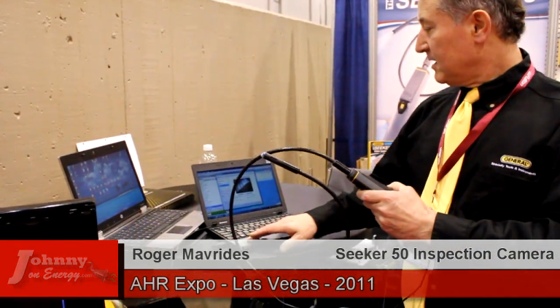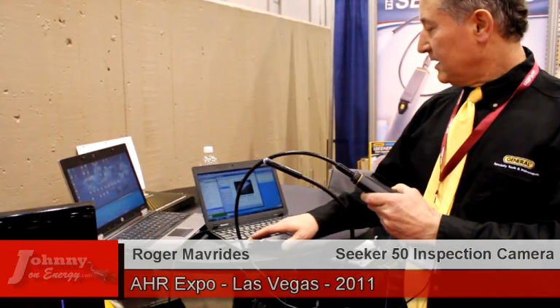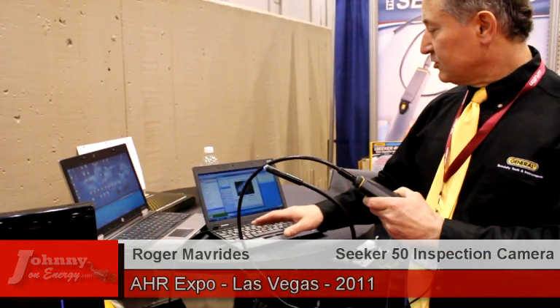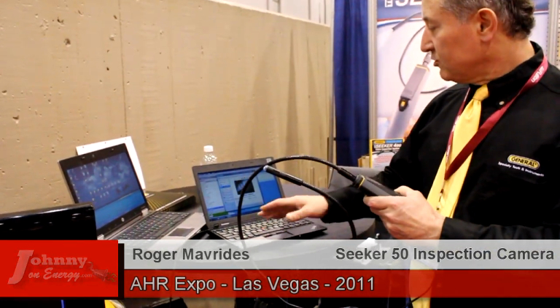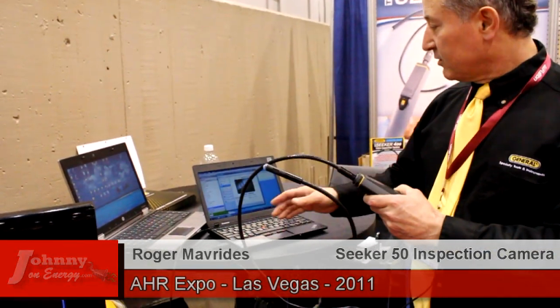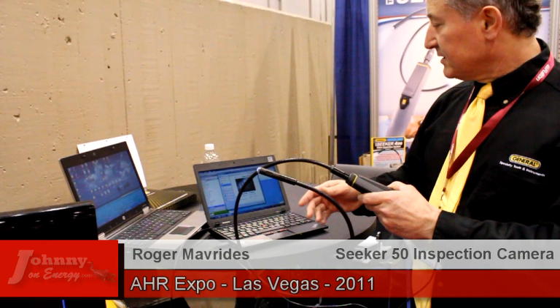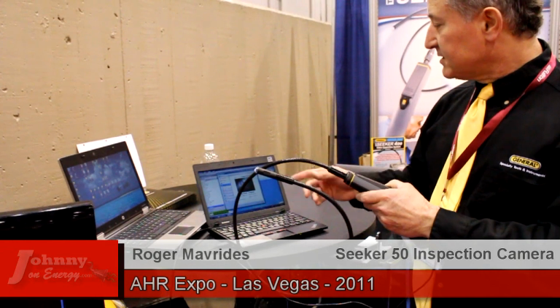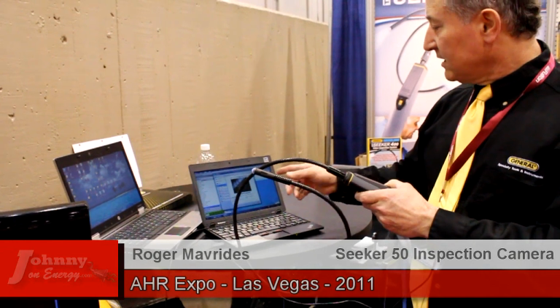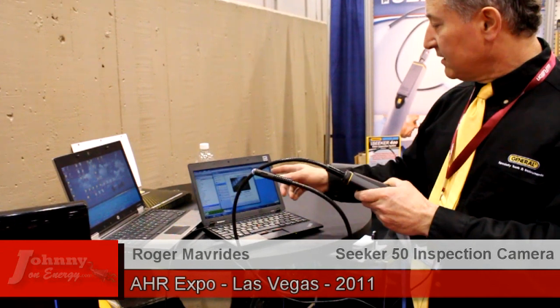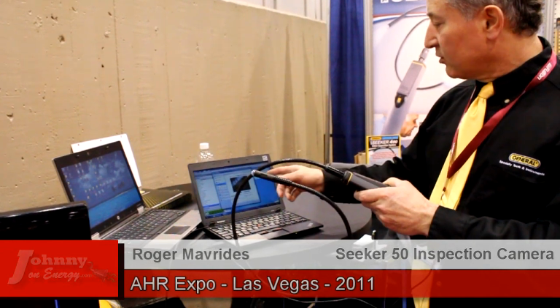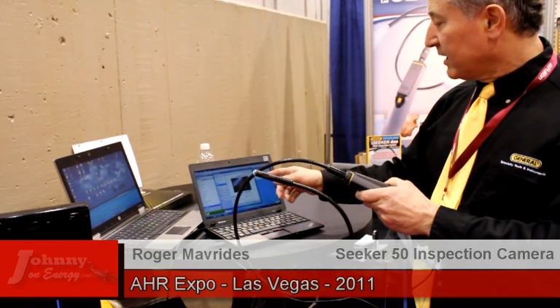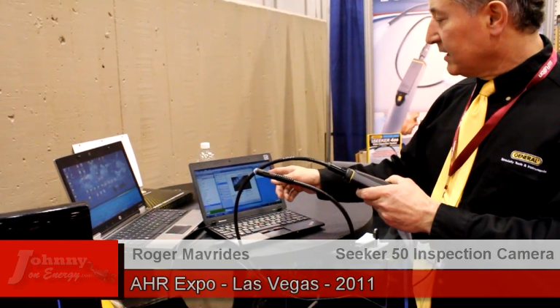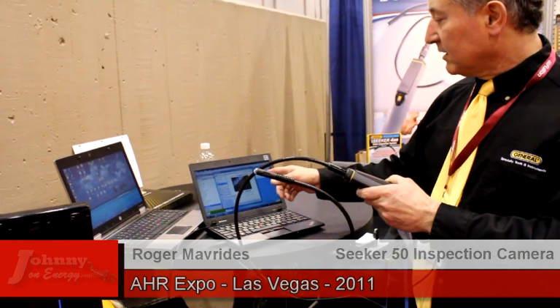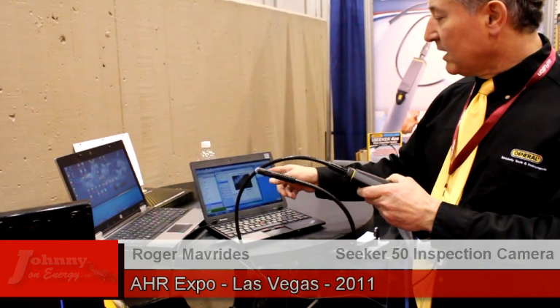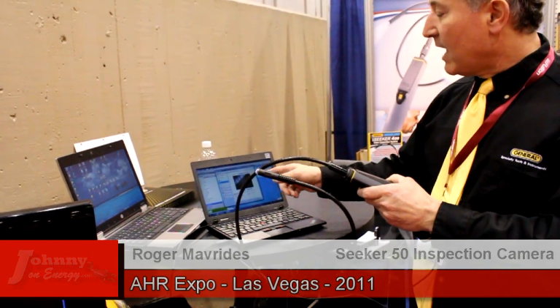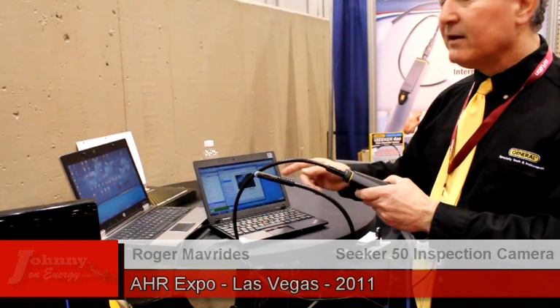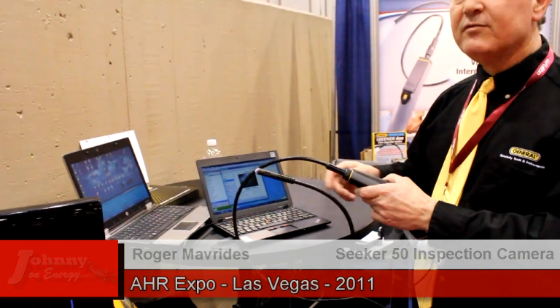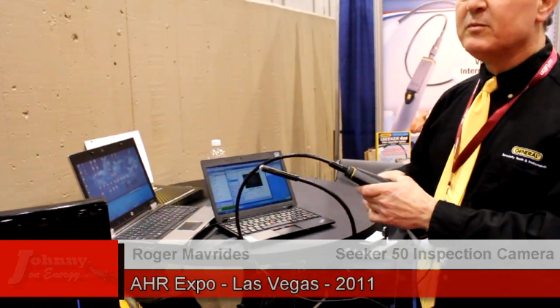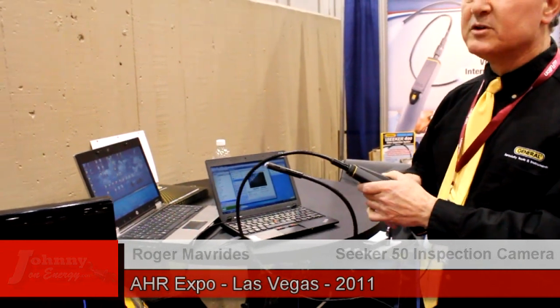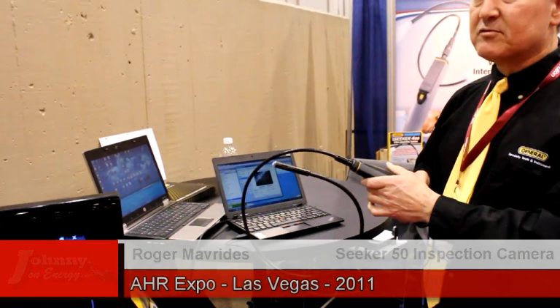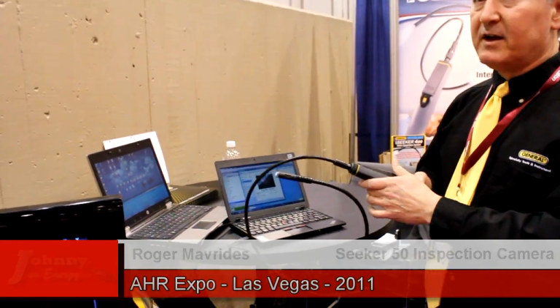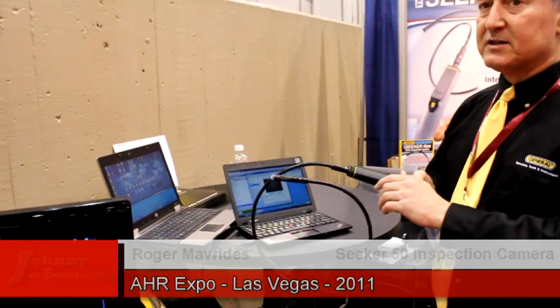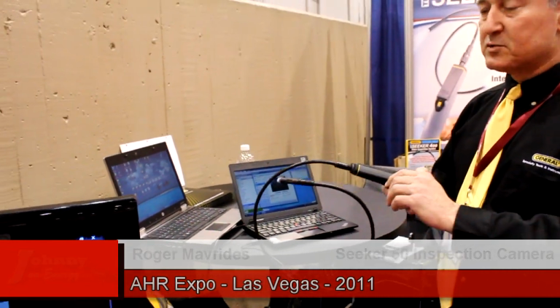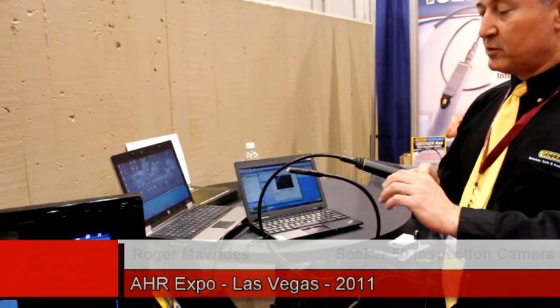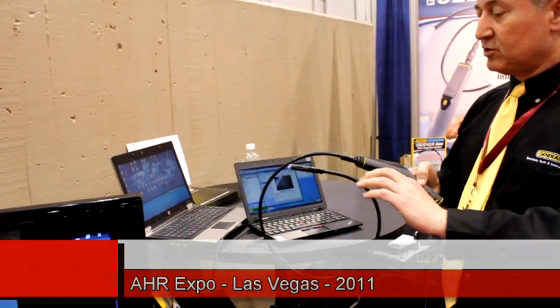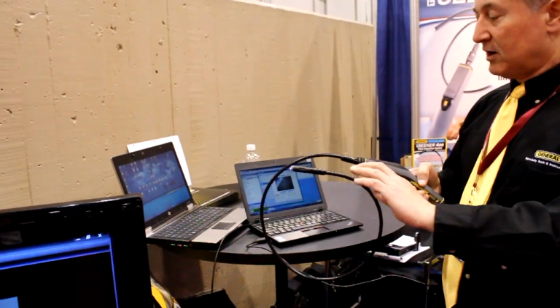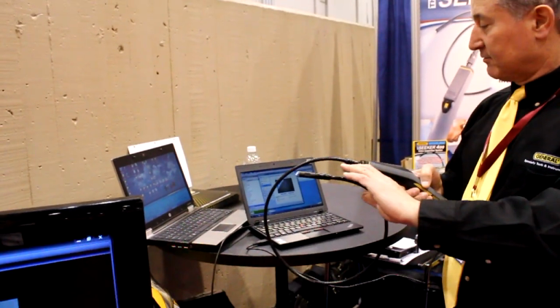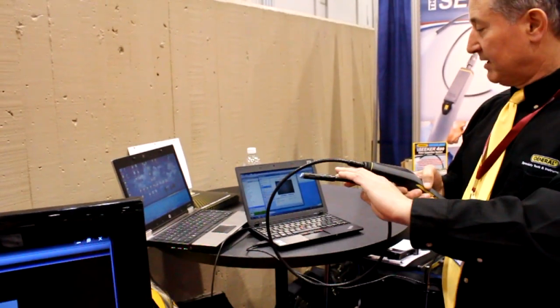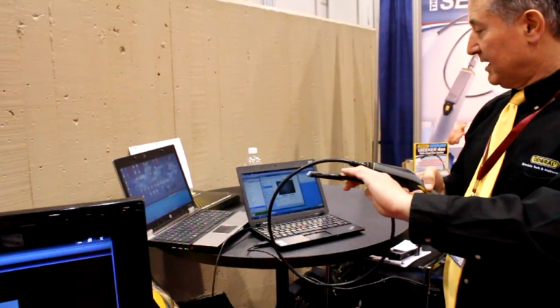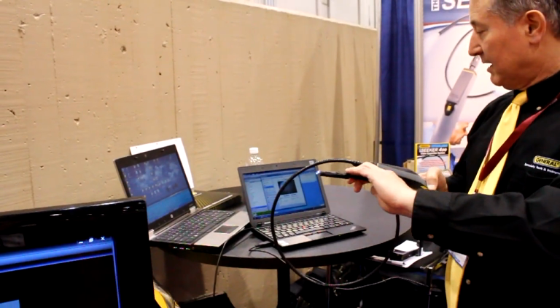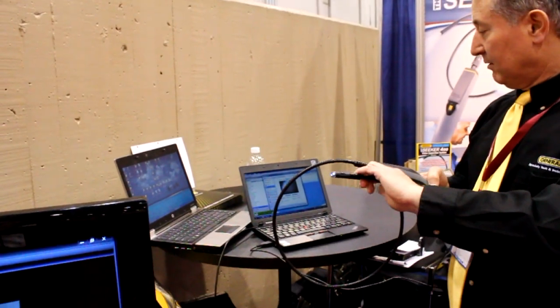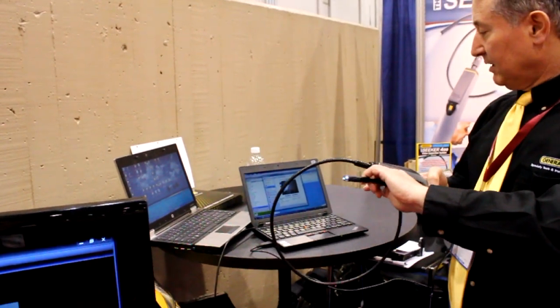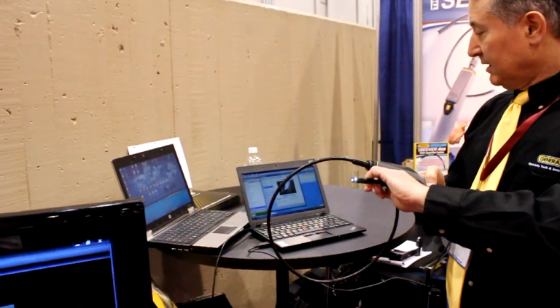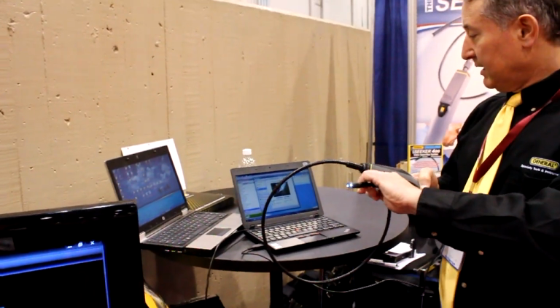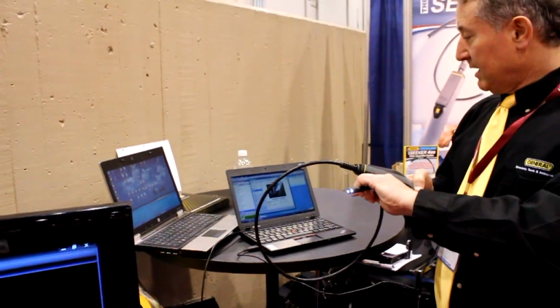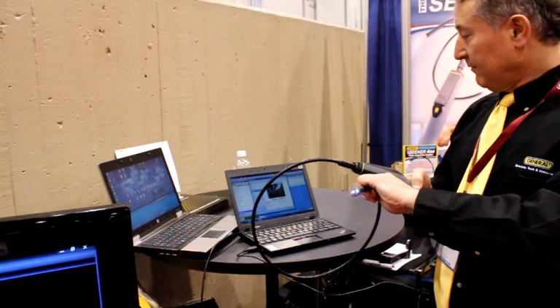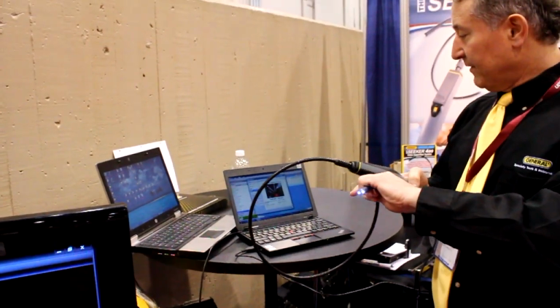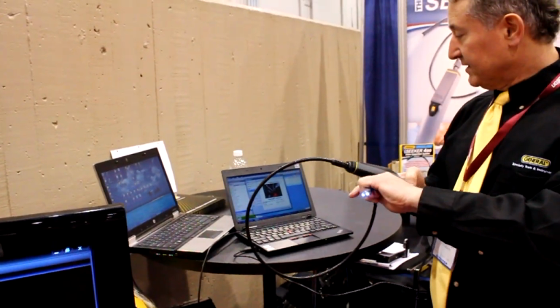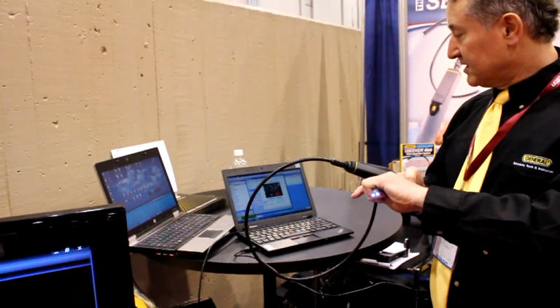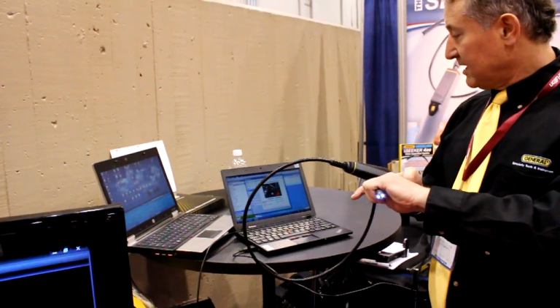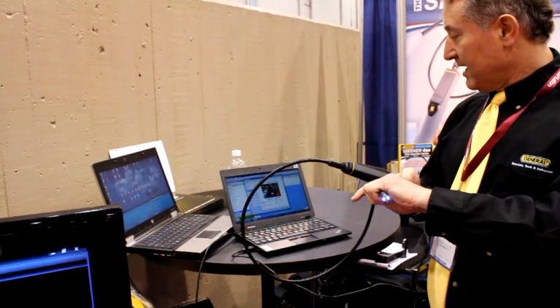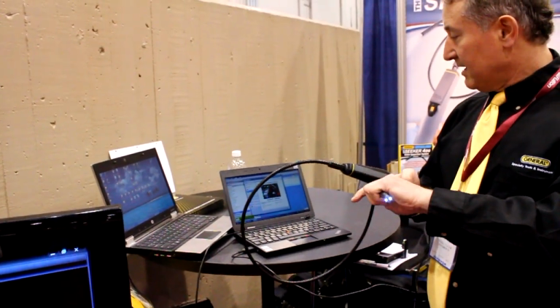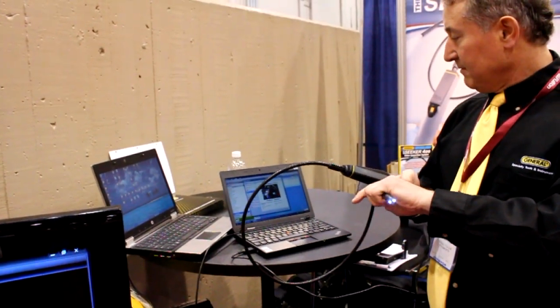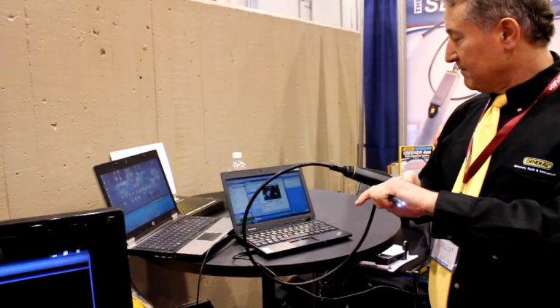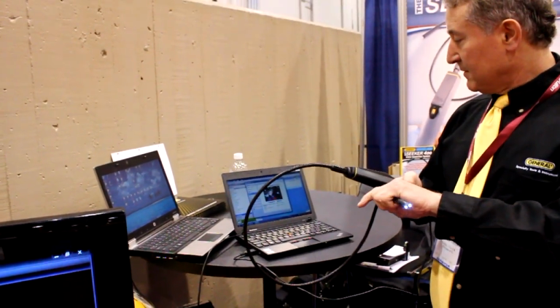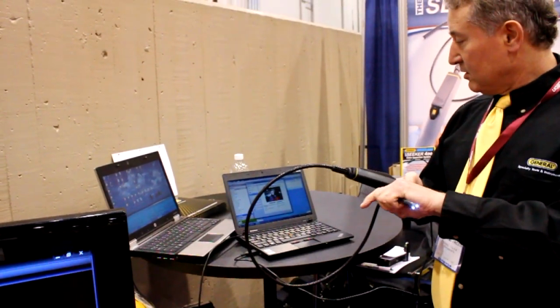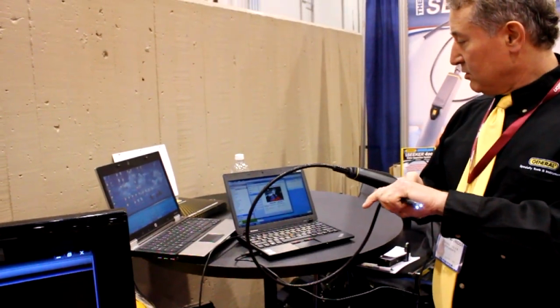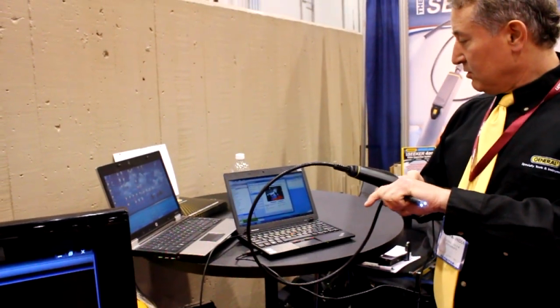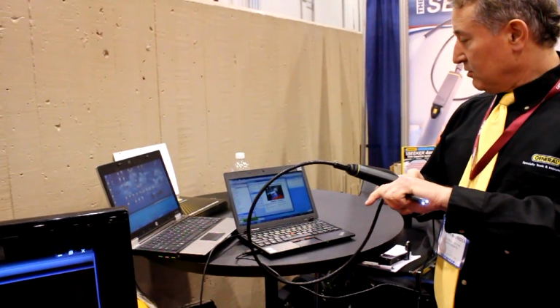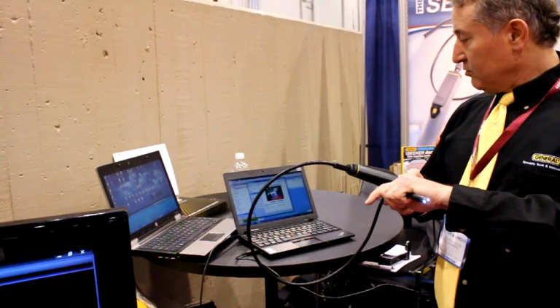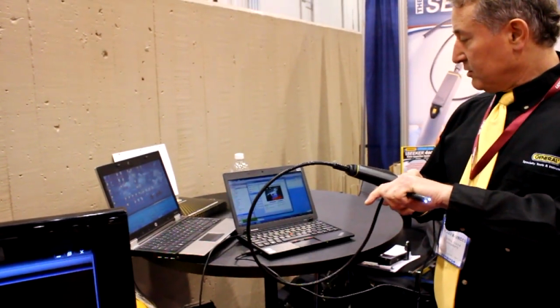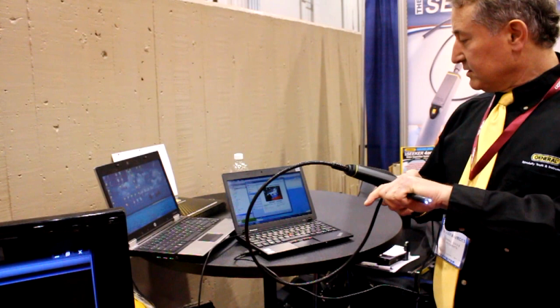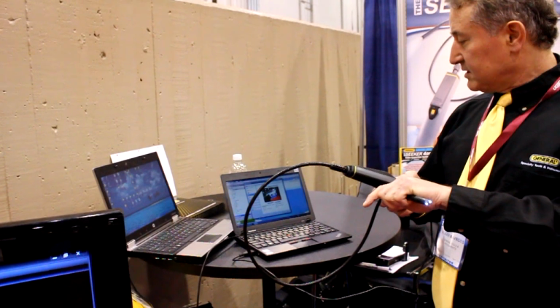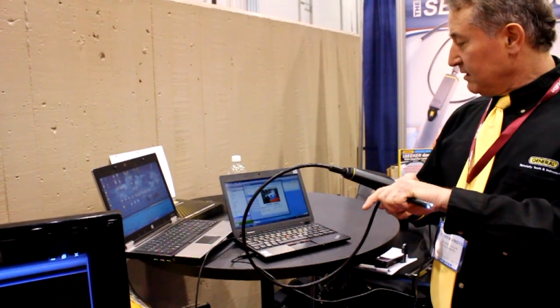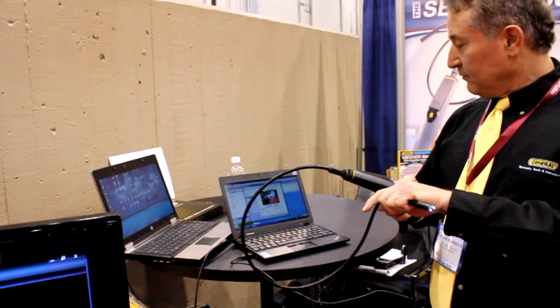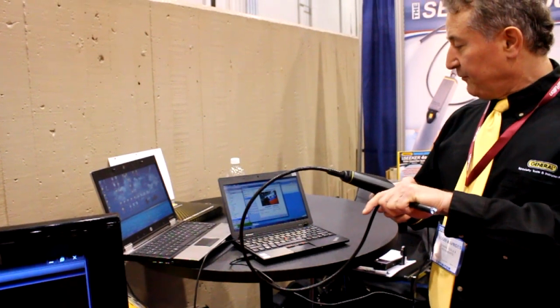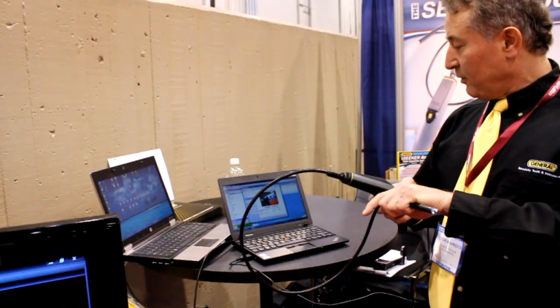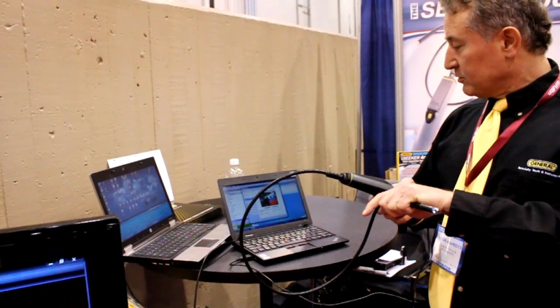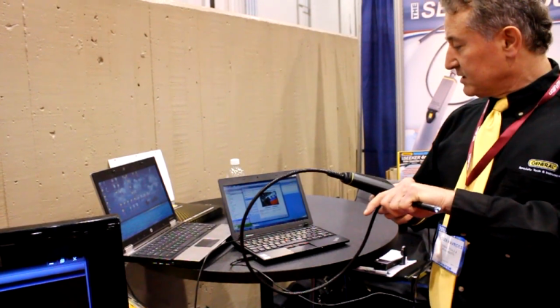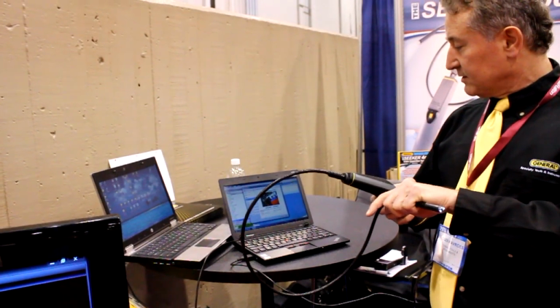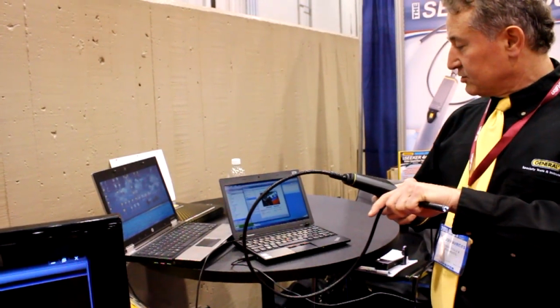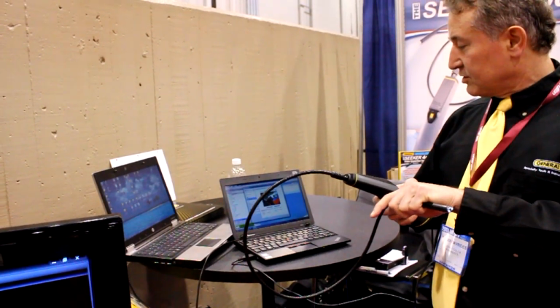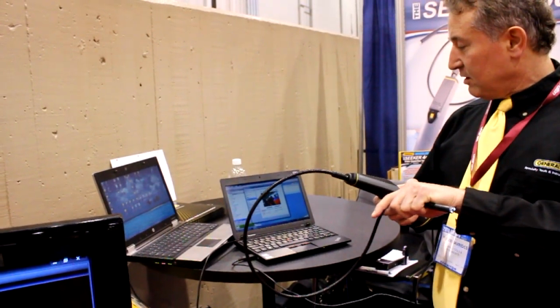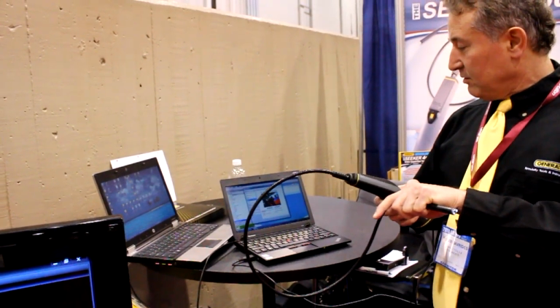As you can see, you're getting a live image right now, and if I scan around you can see the folks at the show.